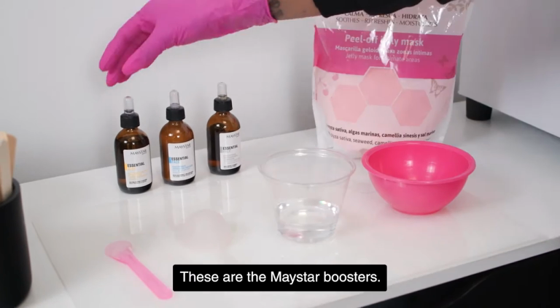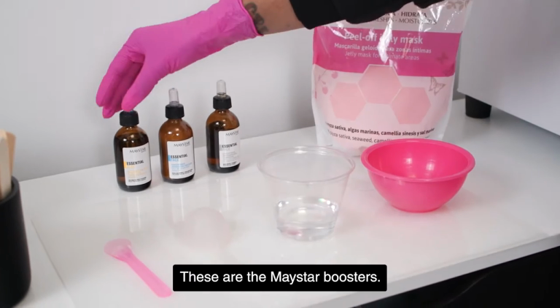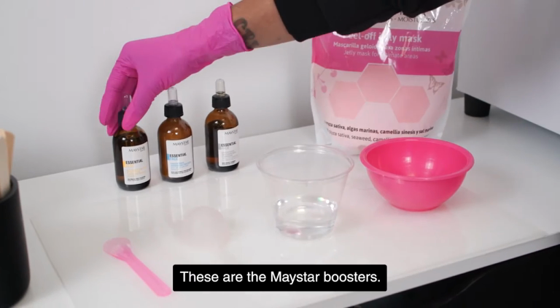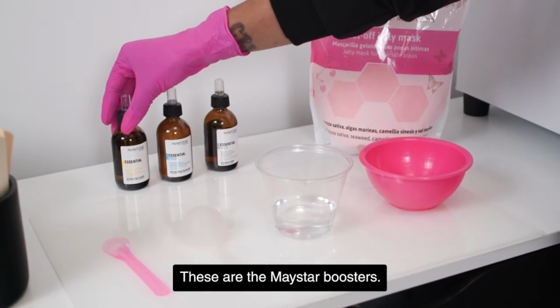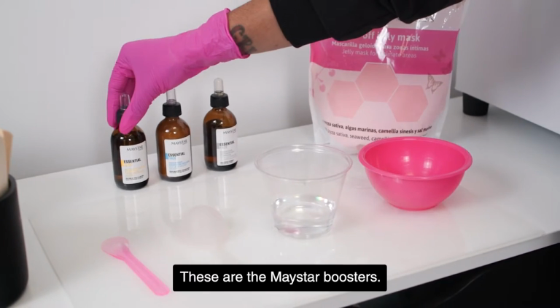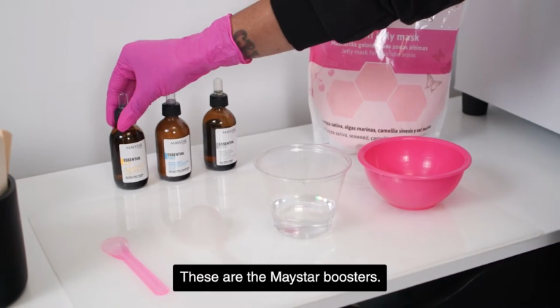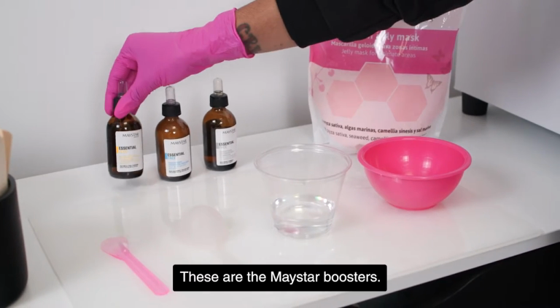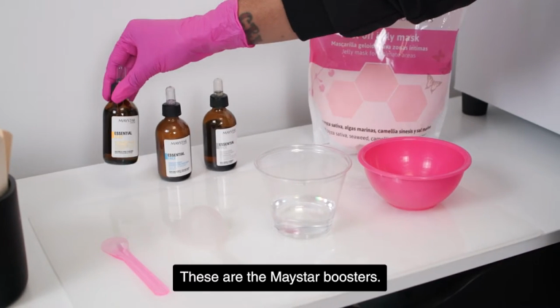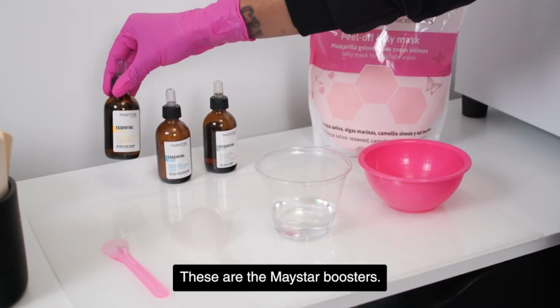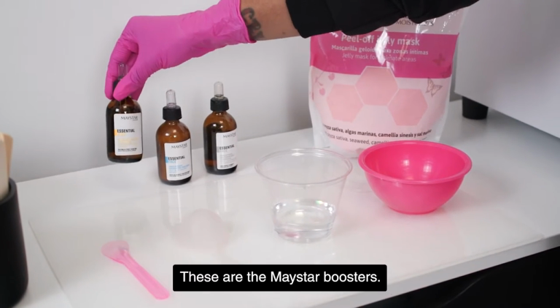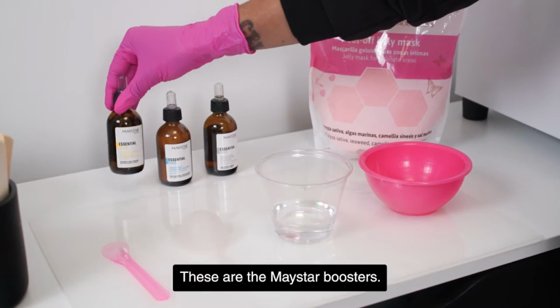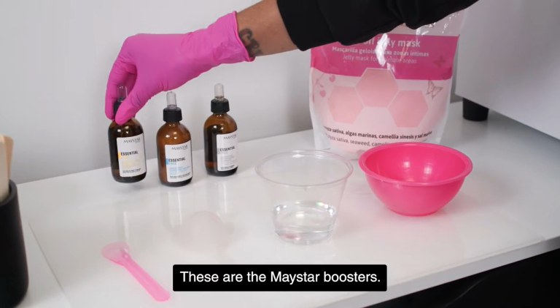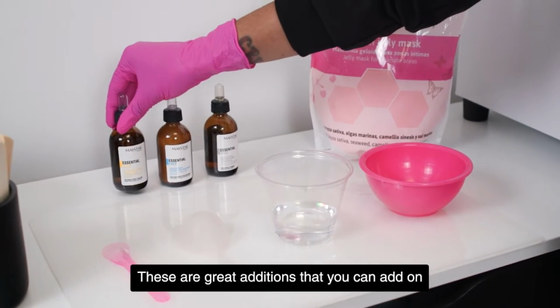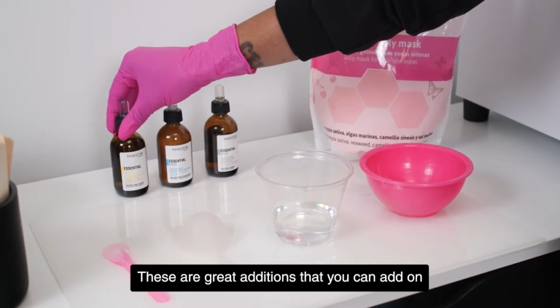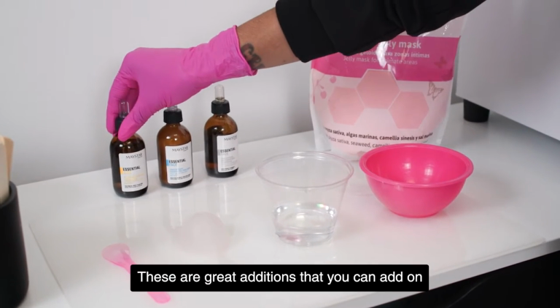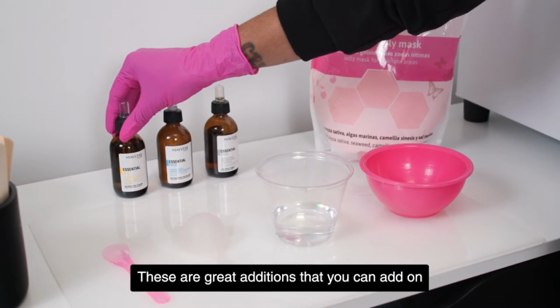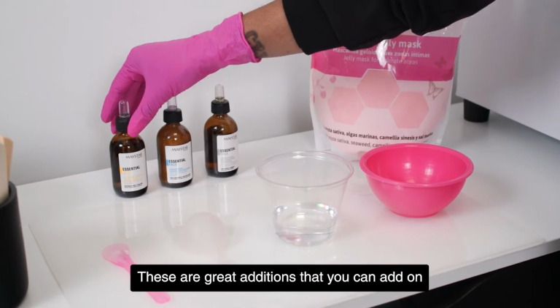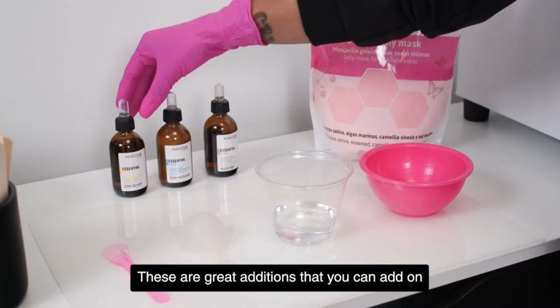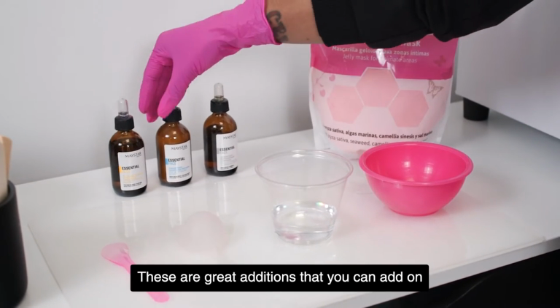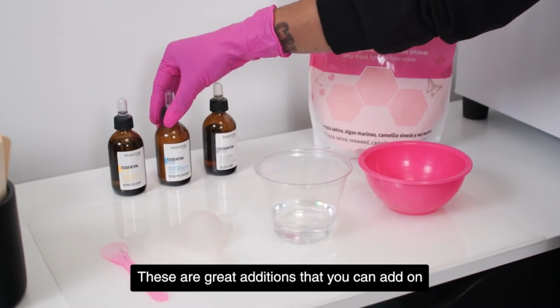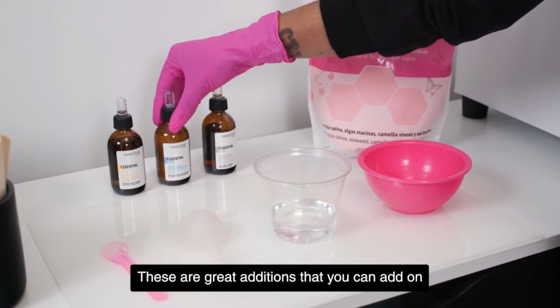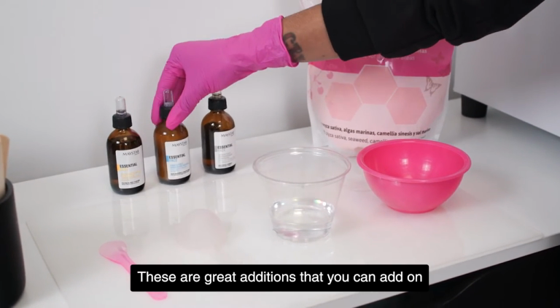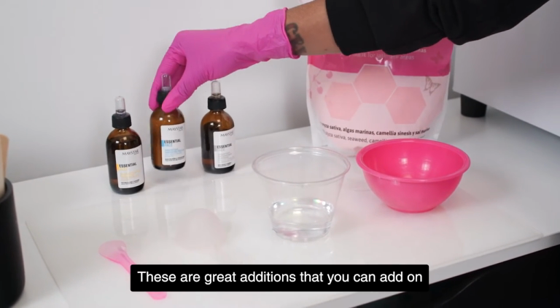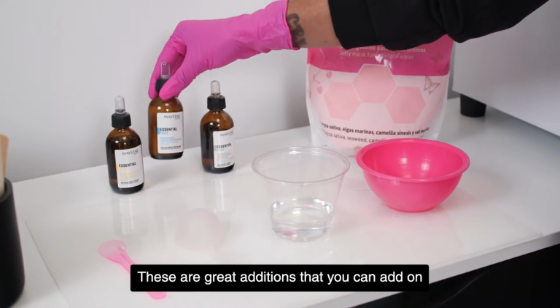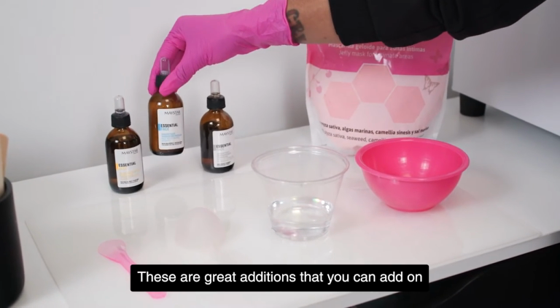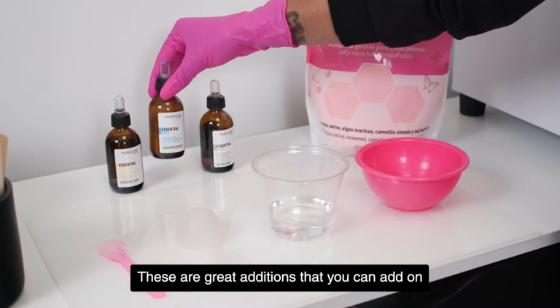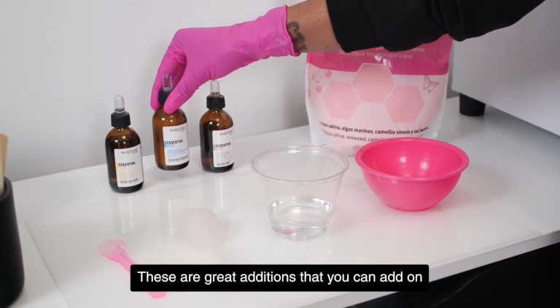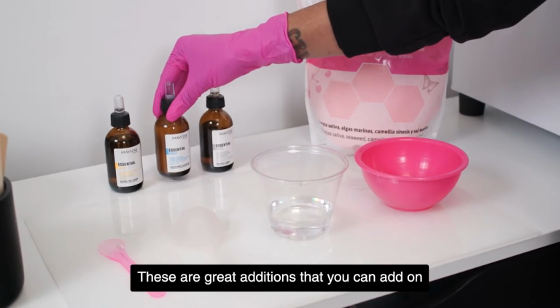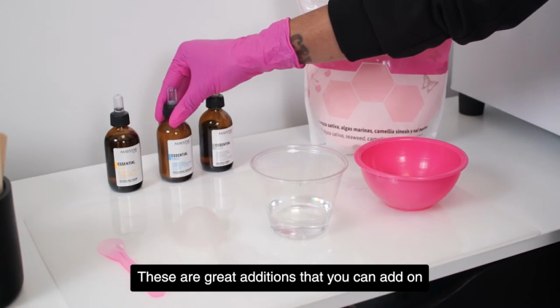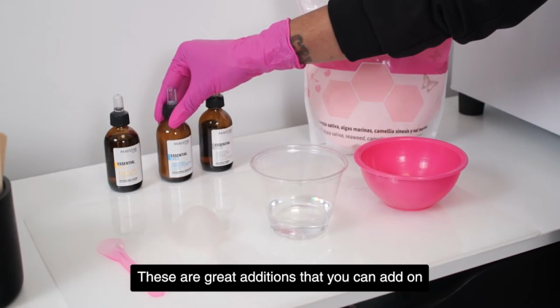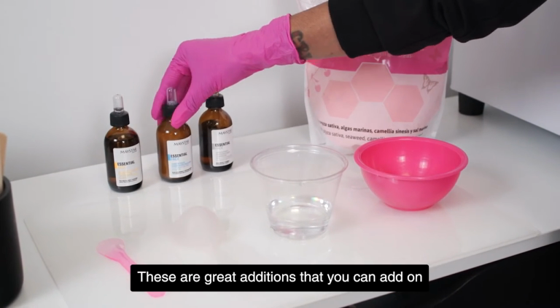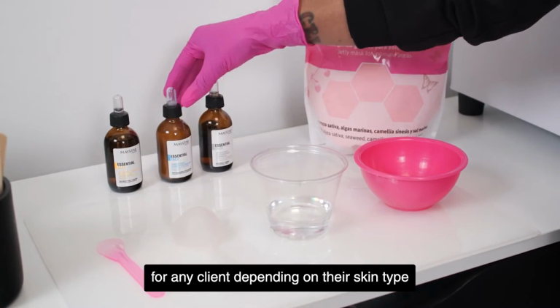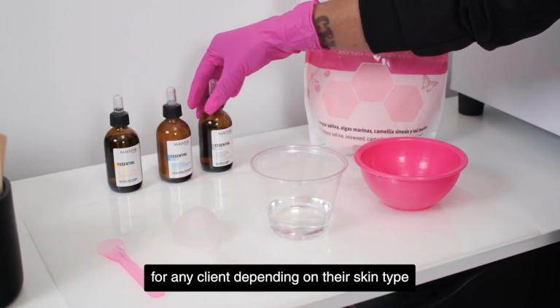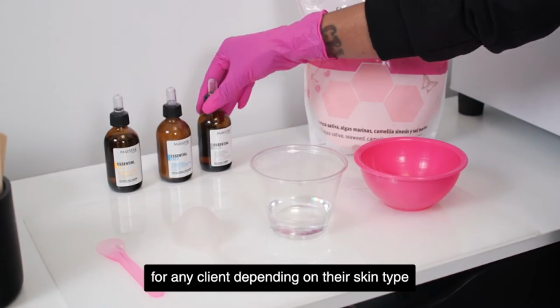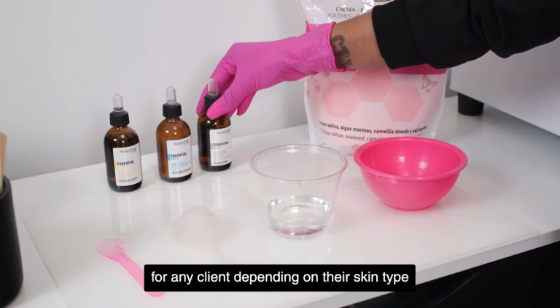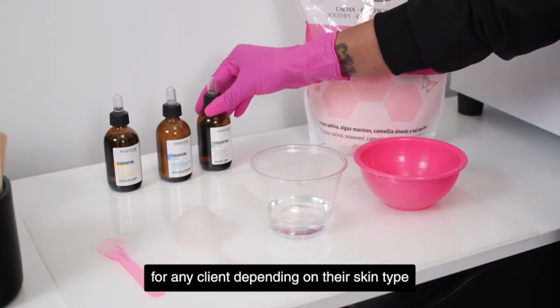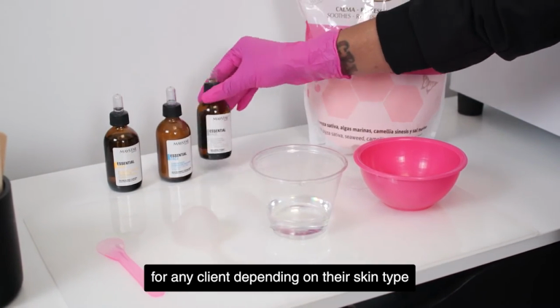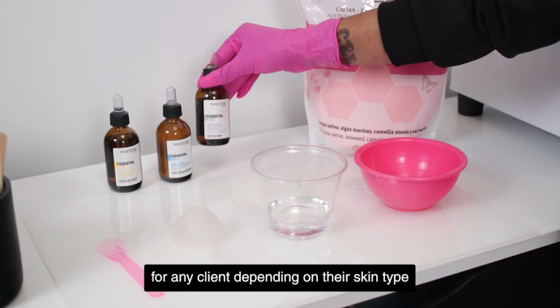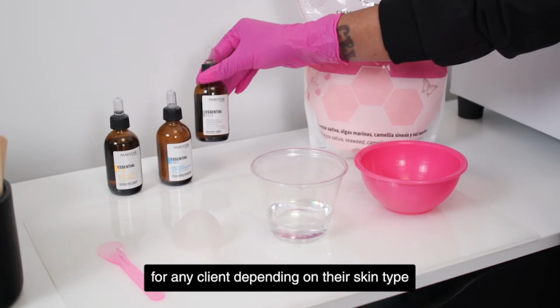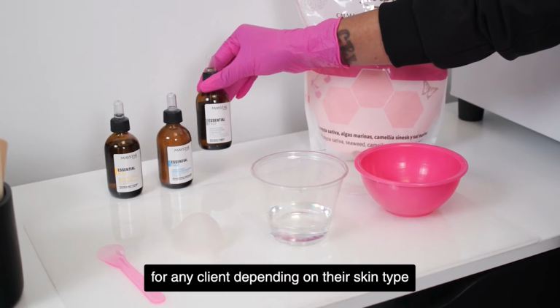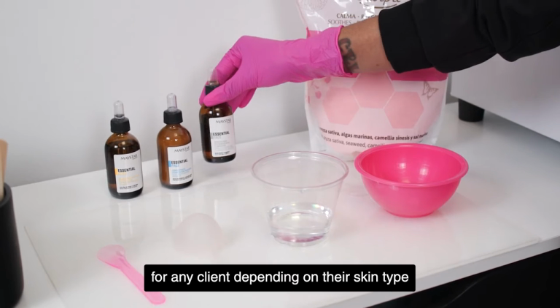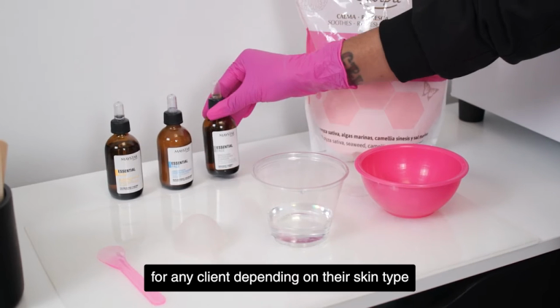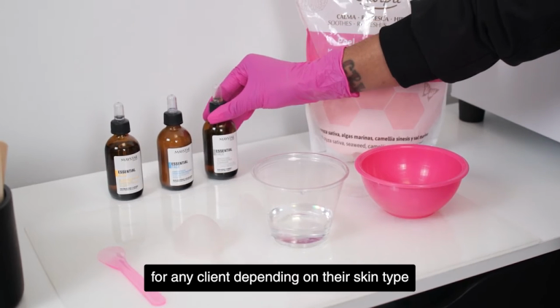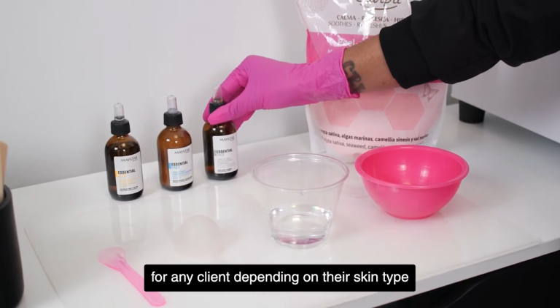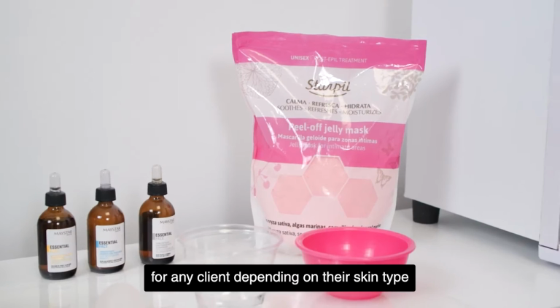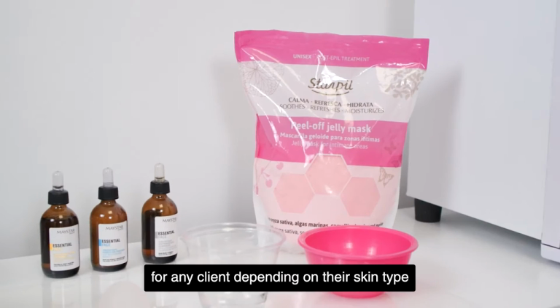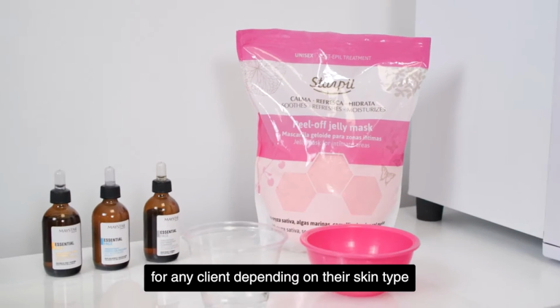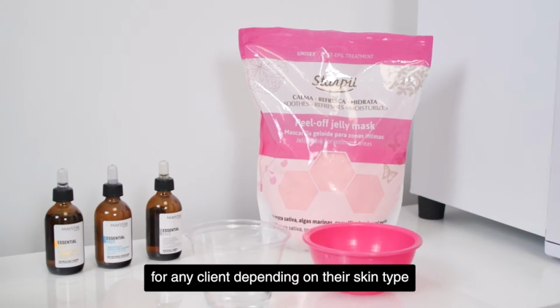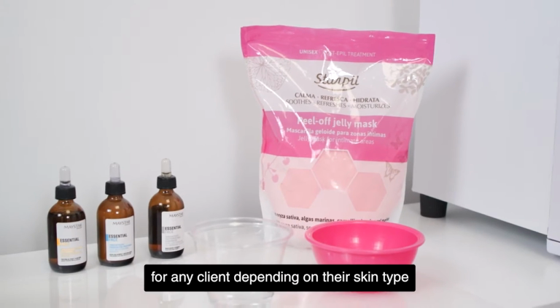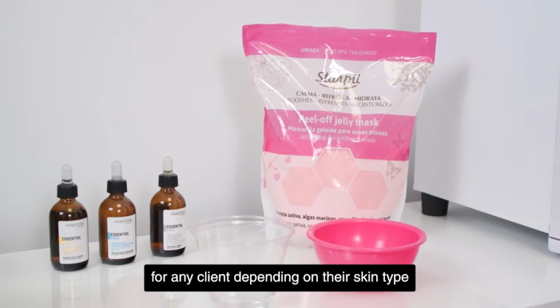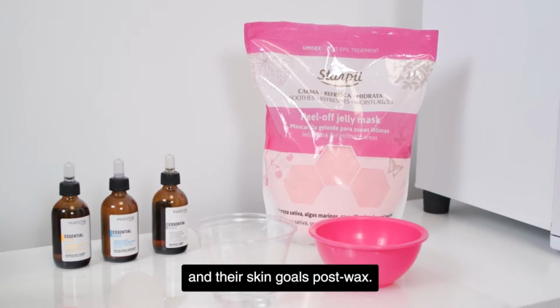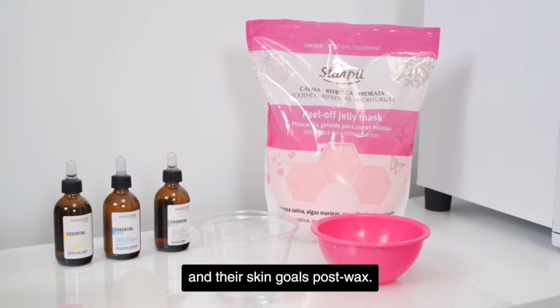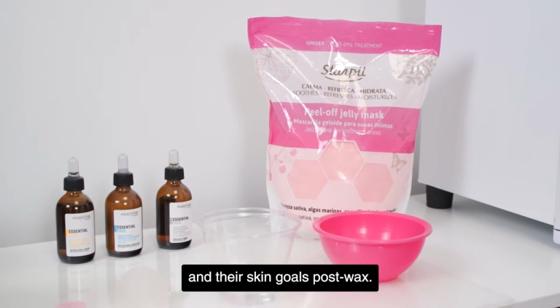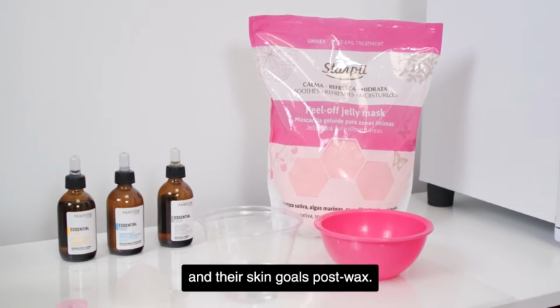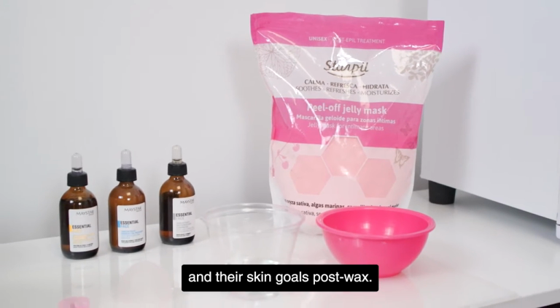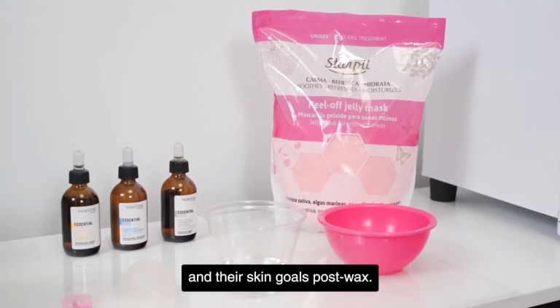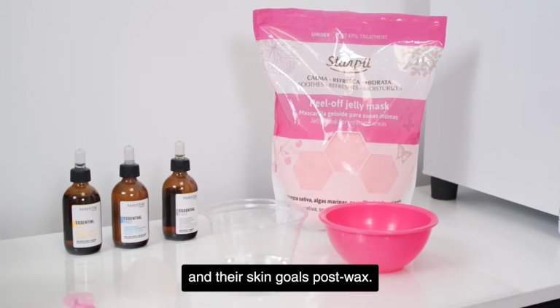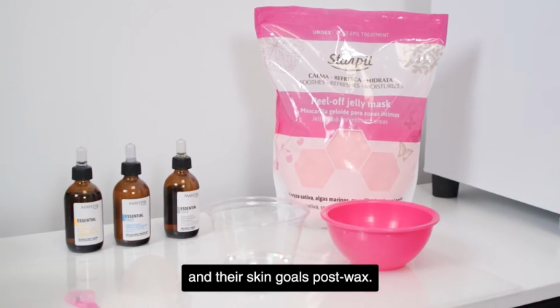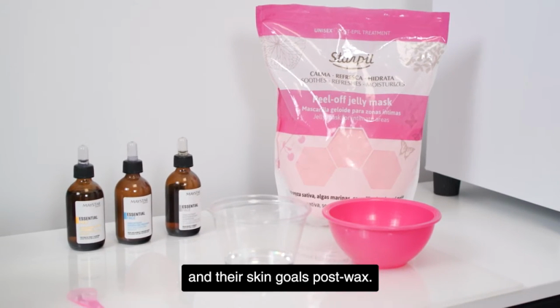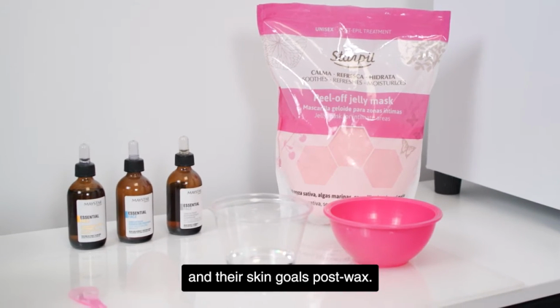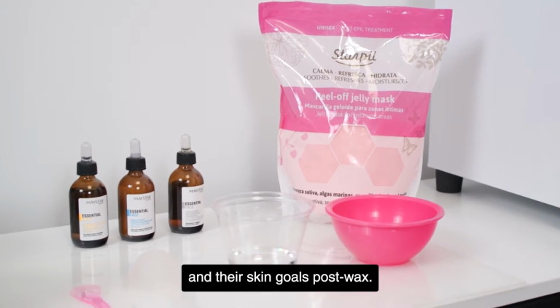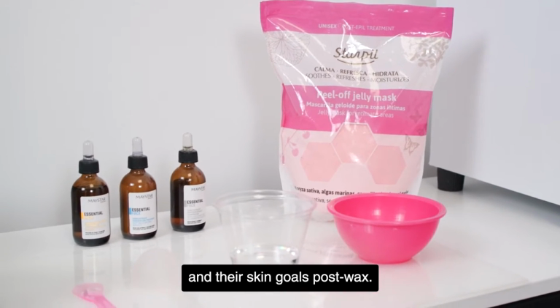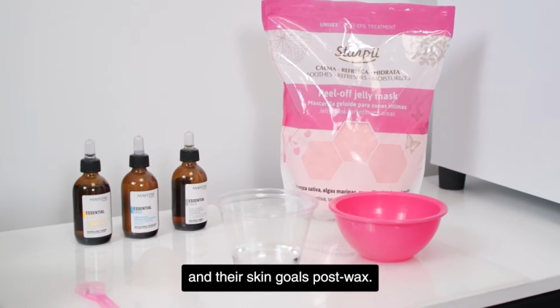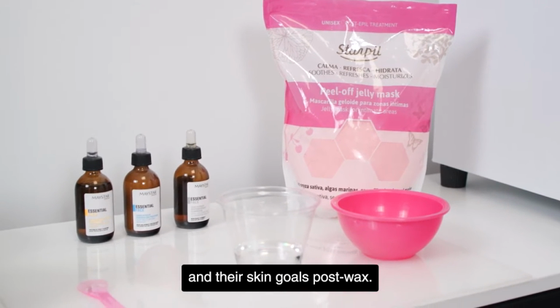These are the Maystar boosters — these are great additions that you can add on for any client depending on their skin type and their skin goals post-wax.